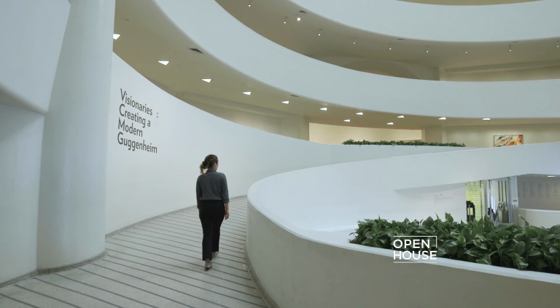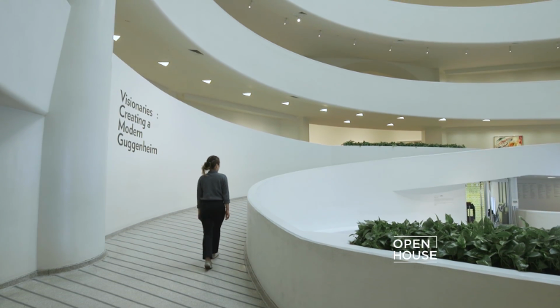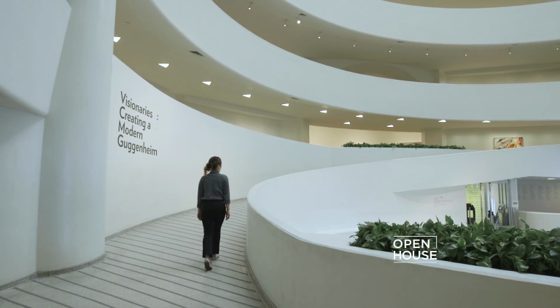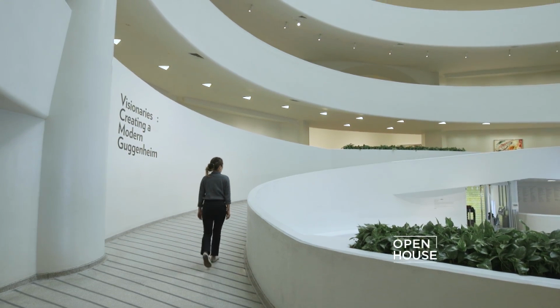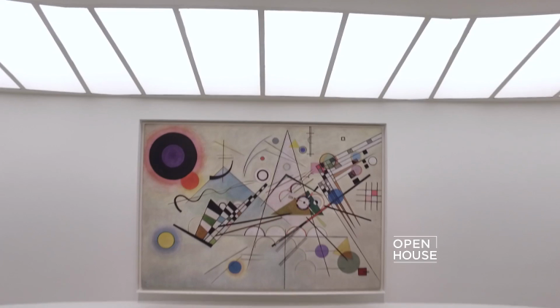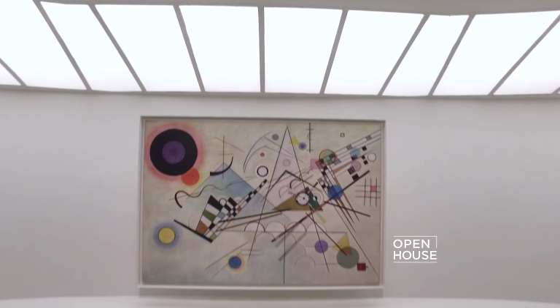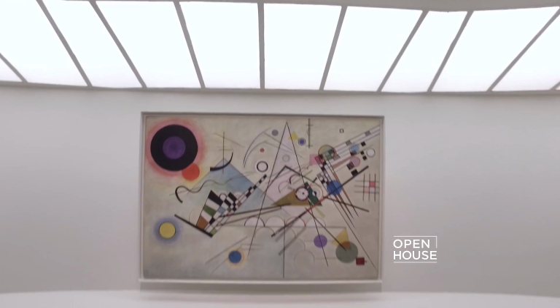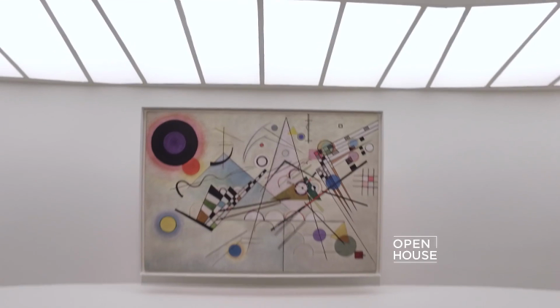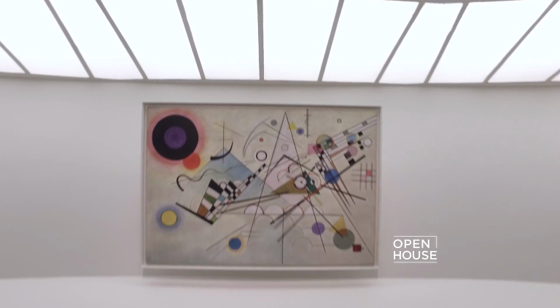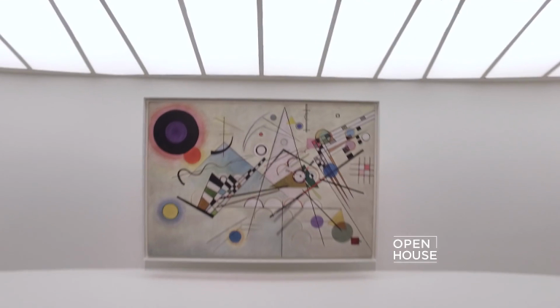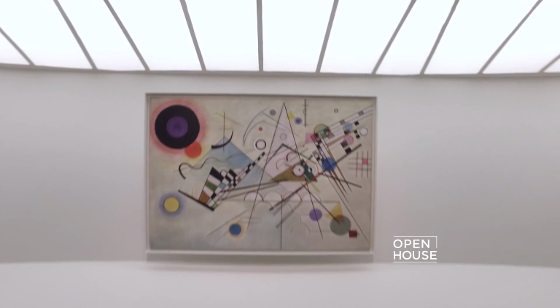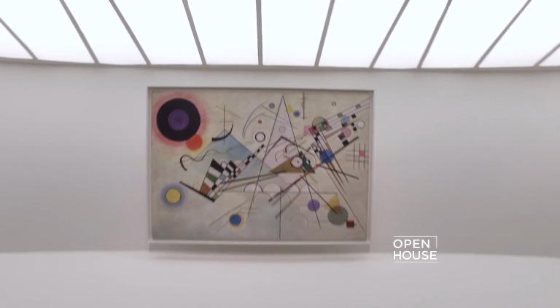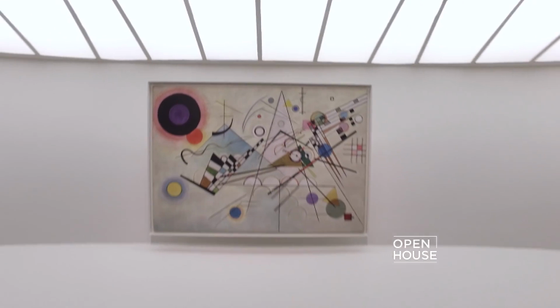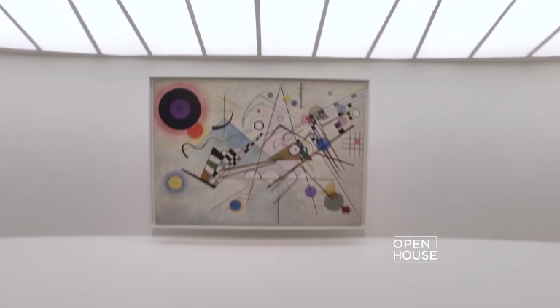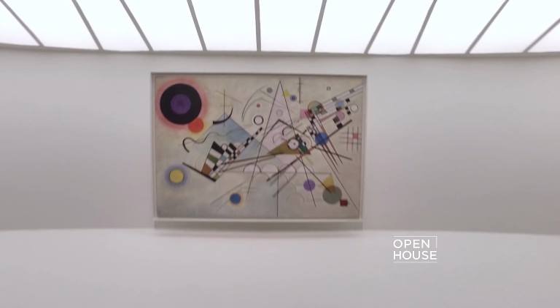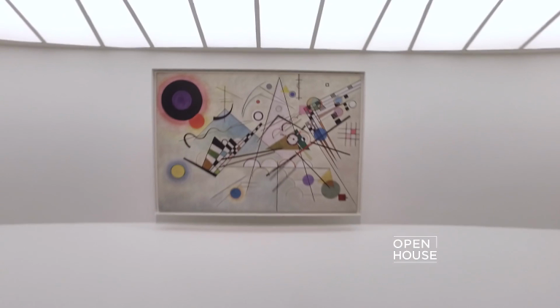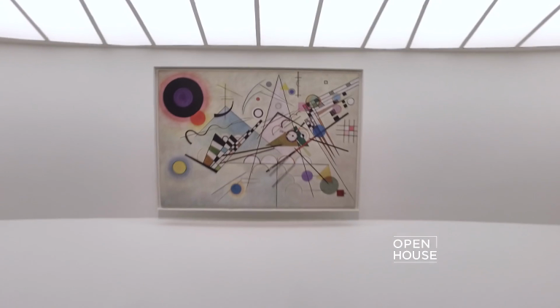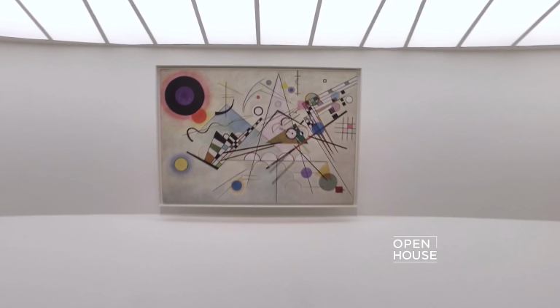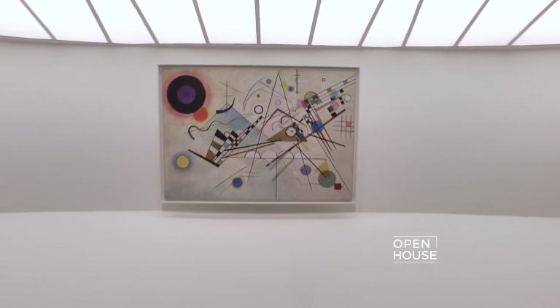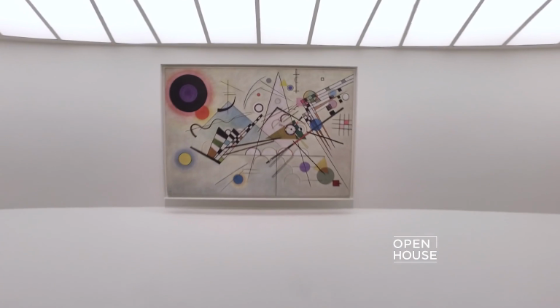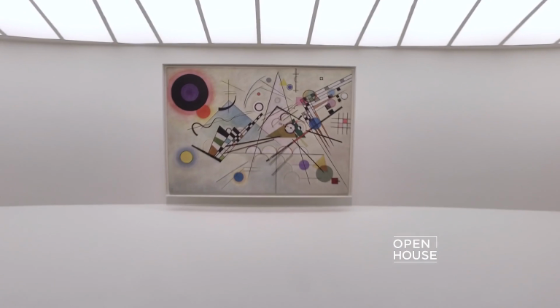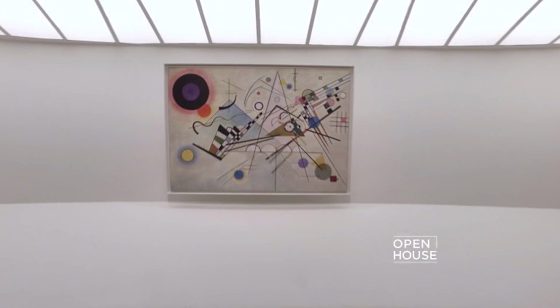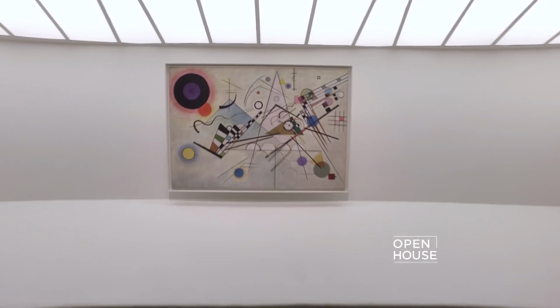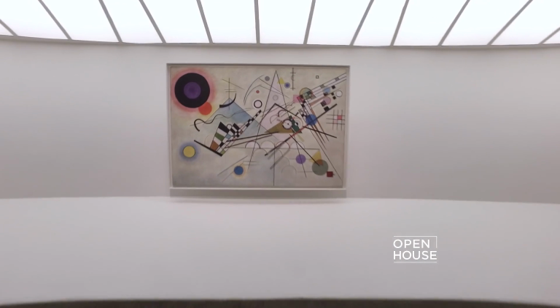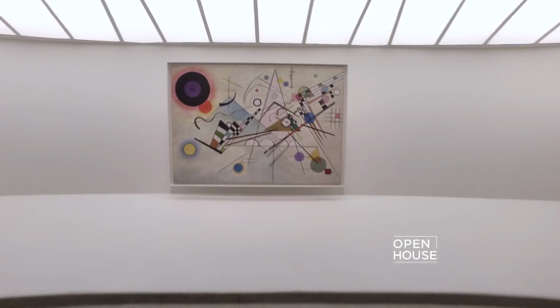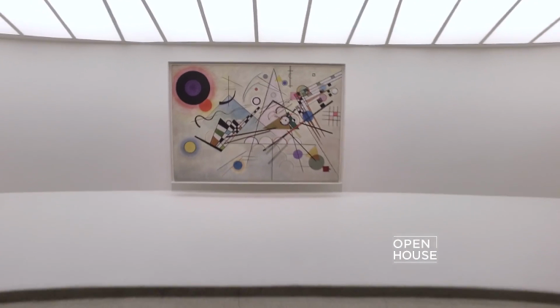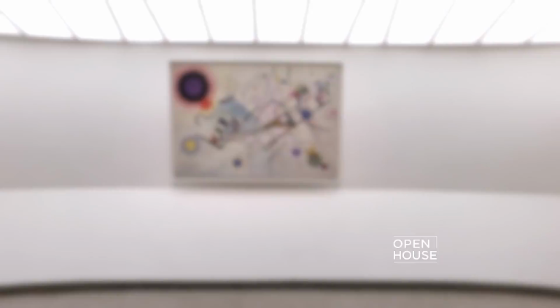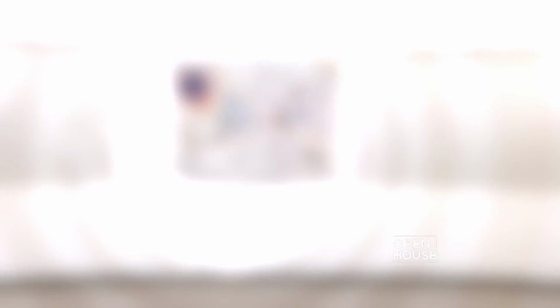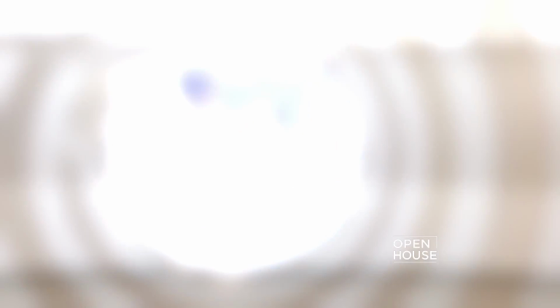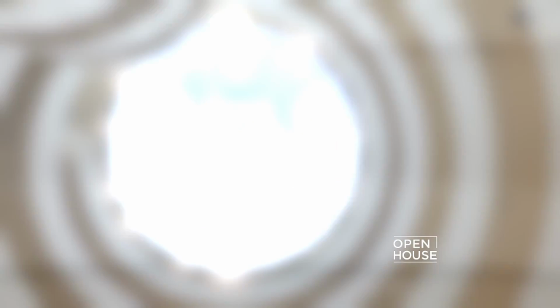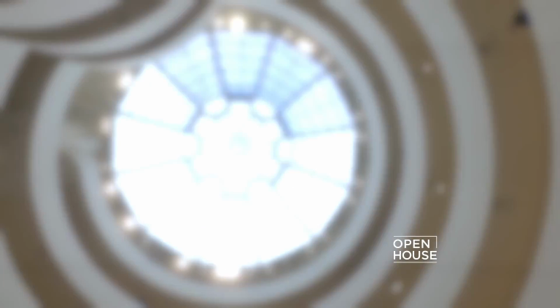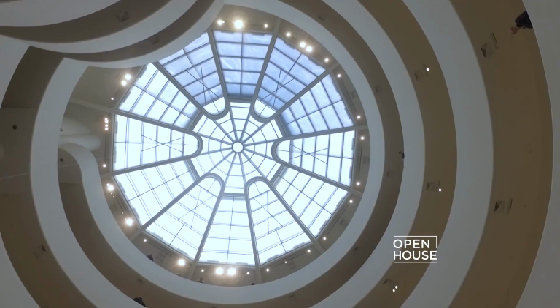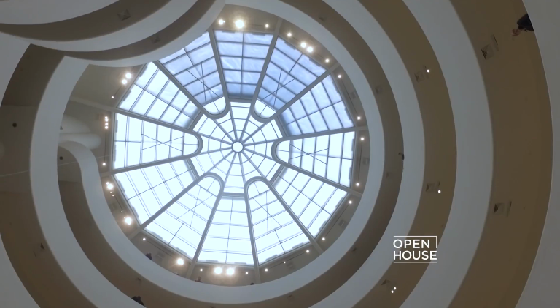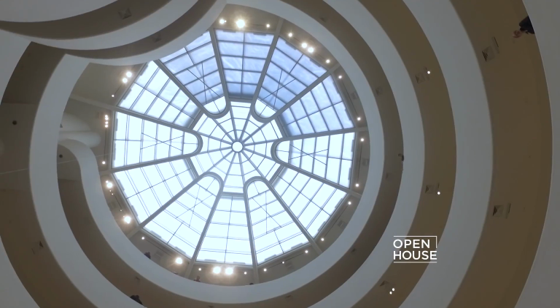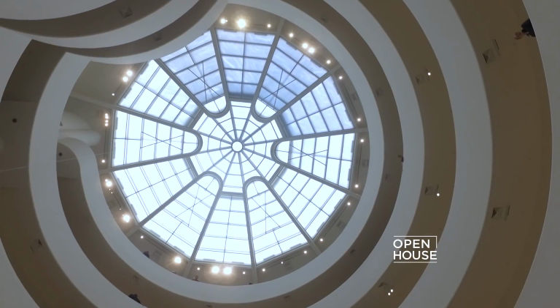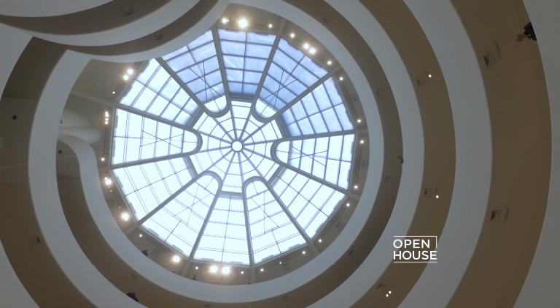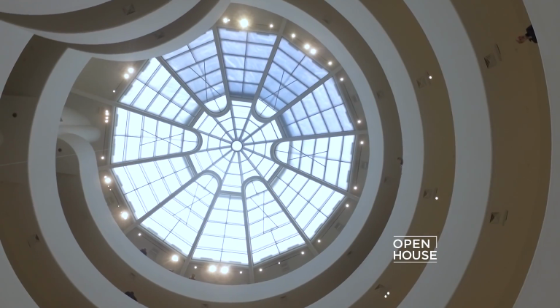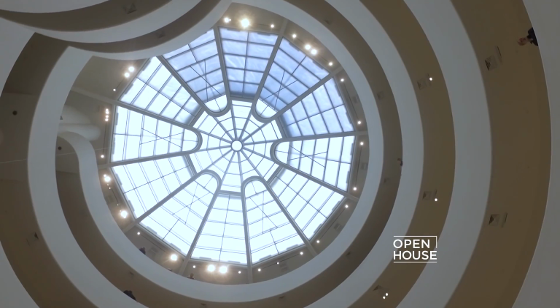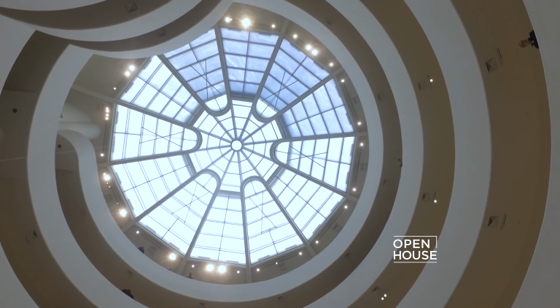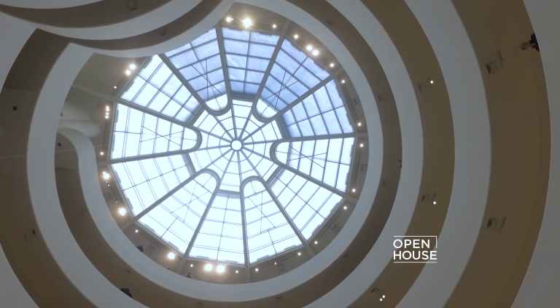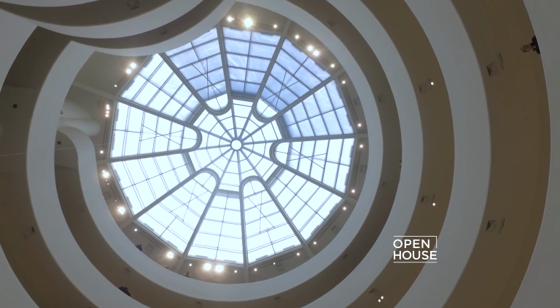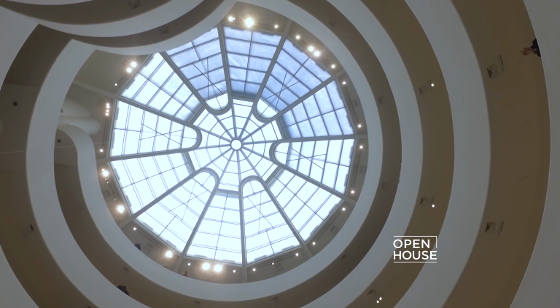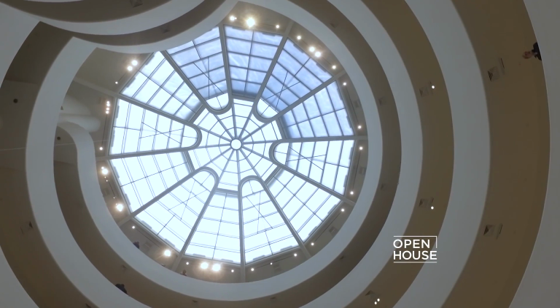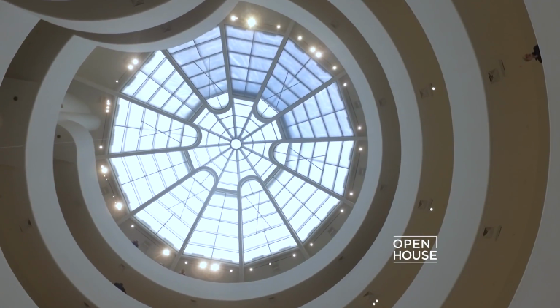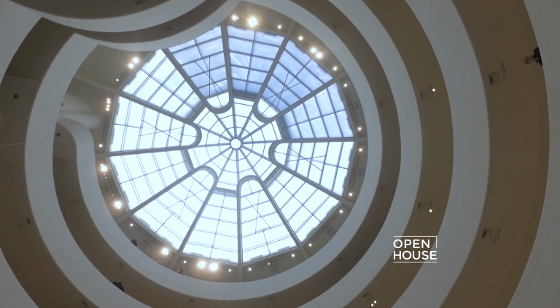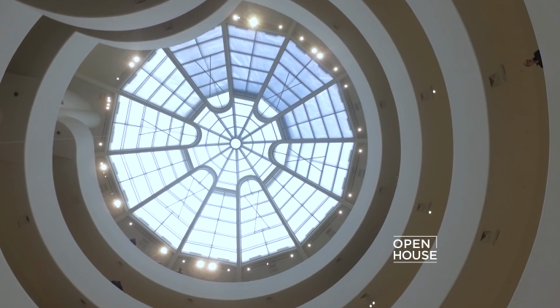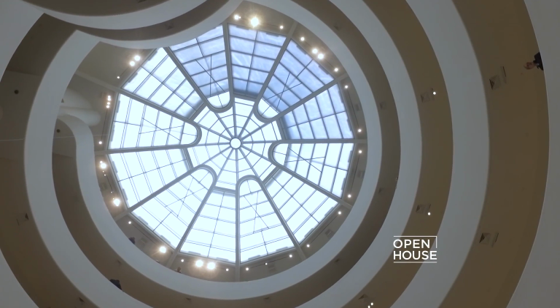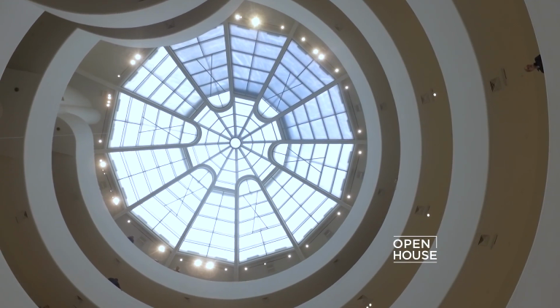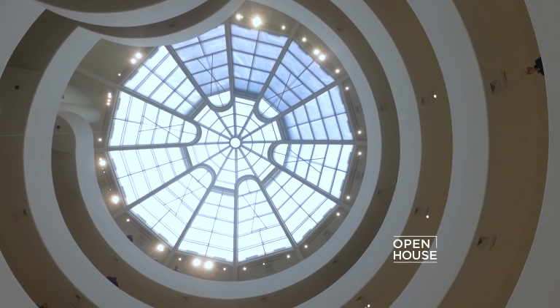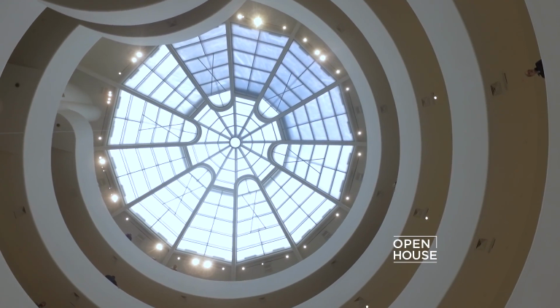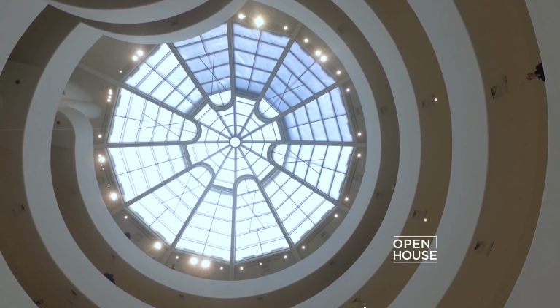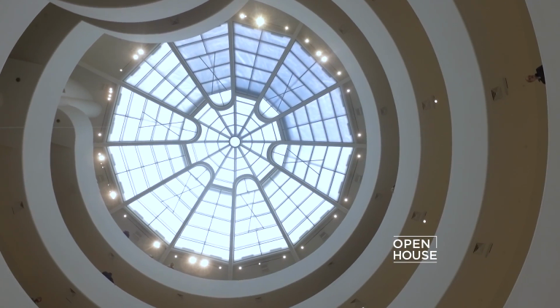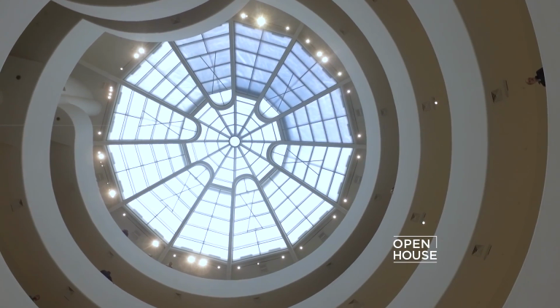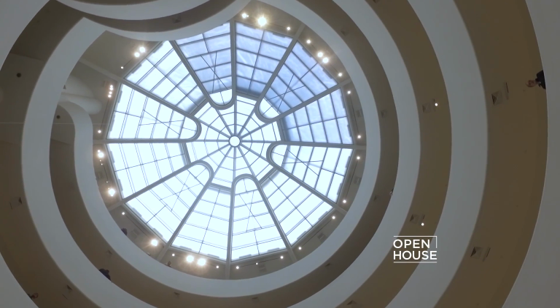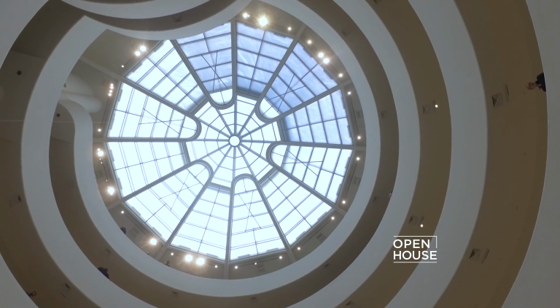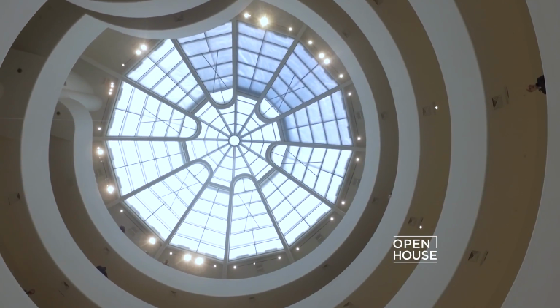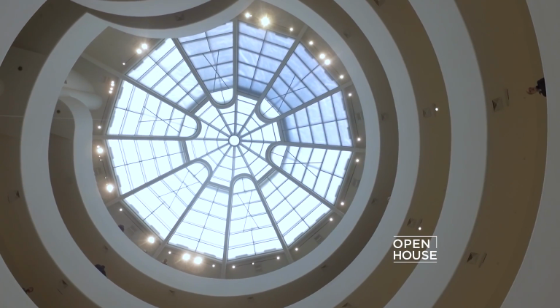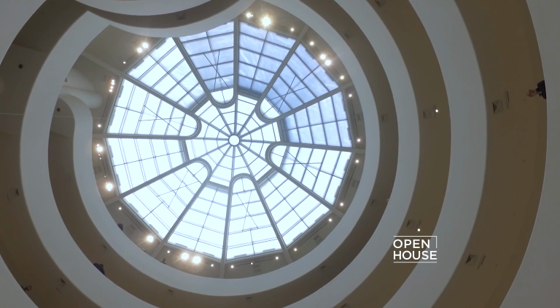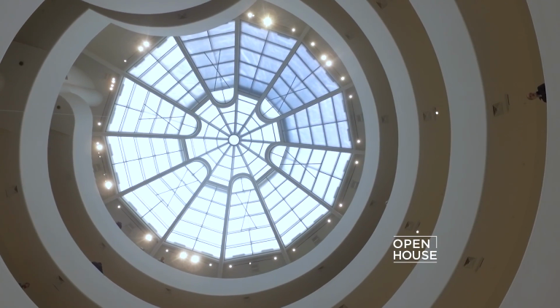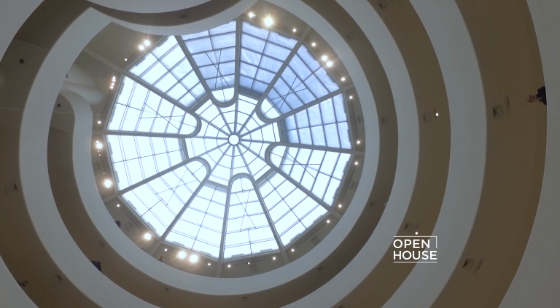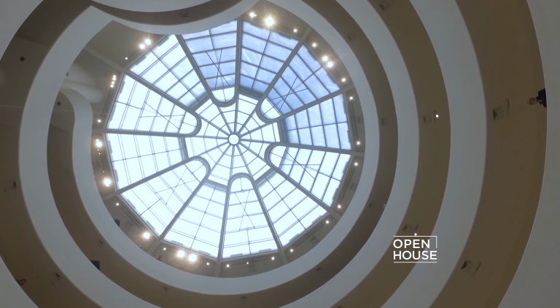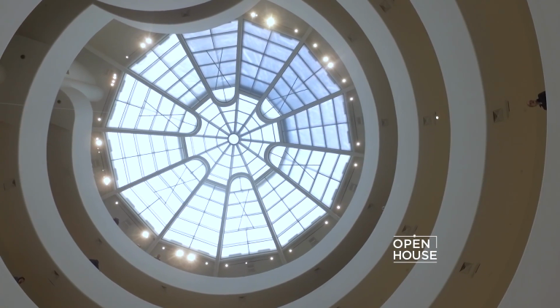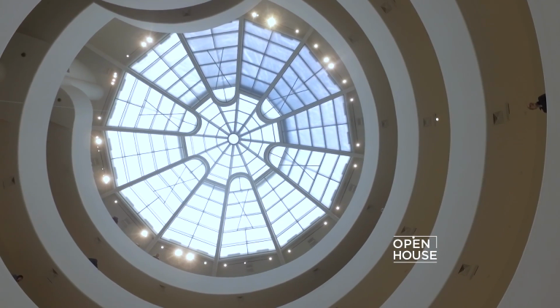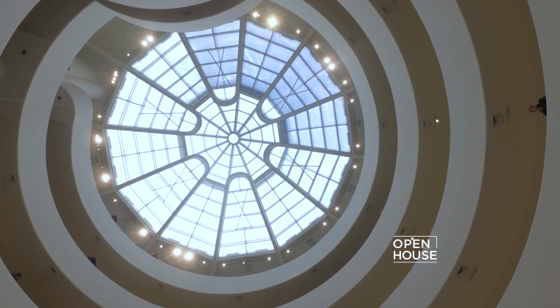Regardless, it's a really special place to view art, with the oculus above — this fantastic window that Frank Lloyd Wright built.